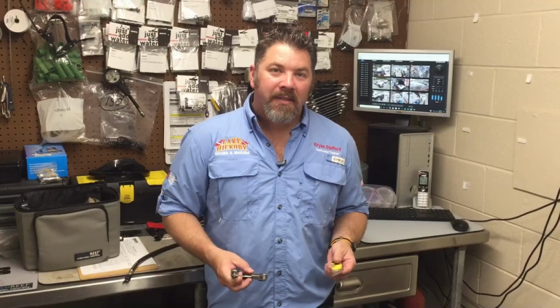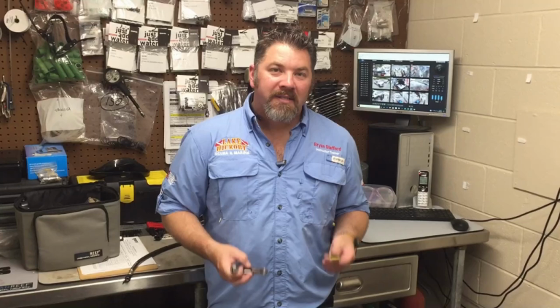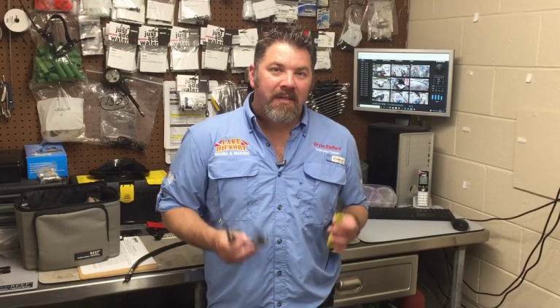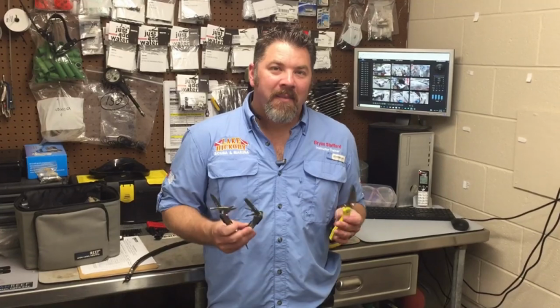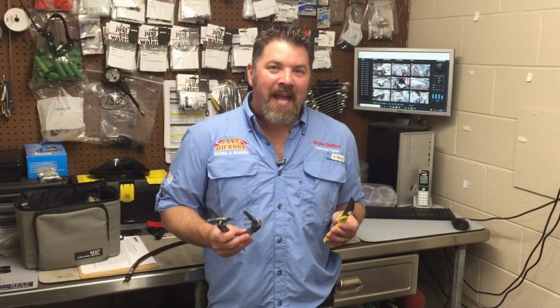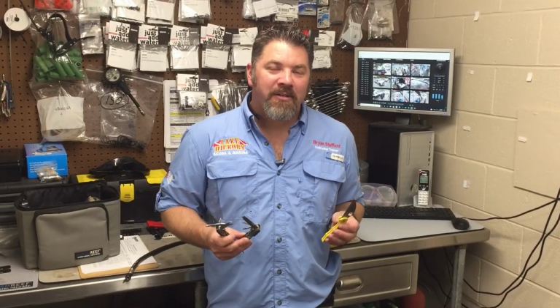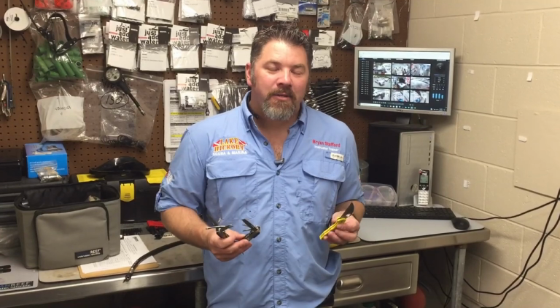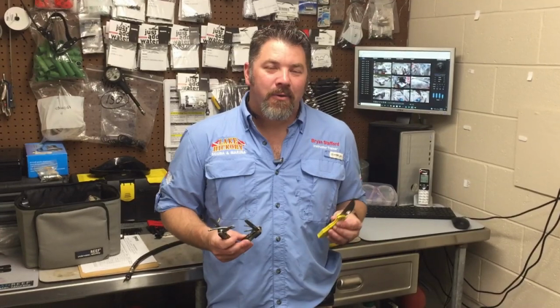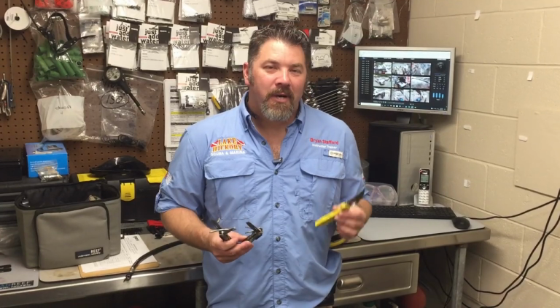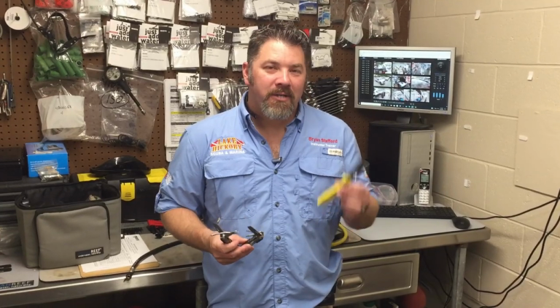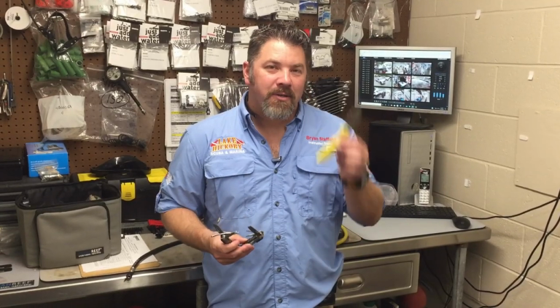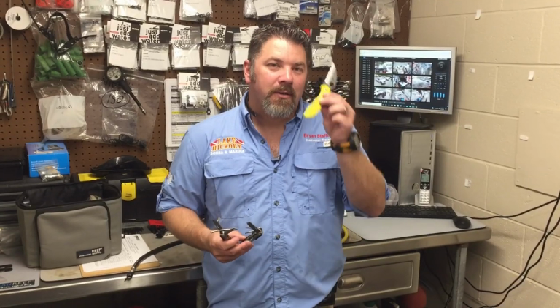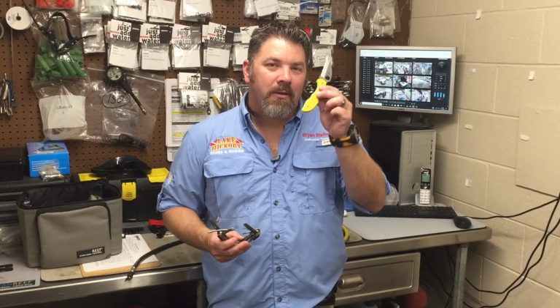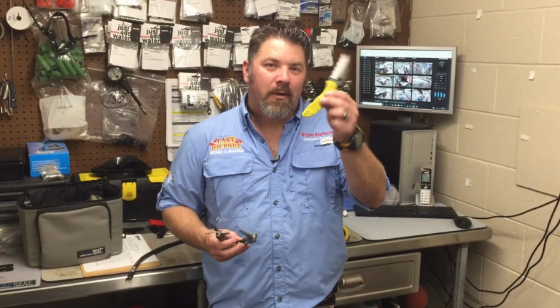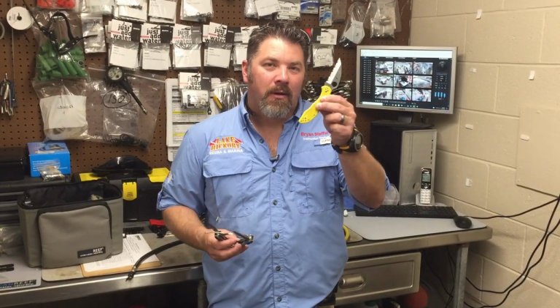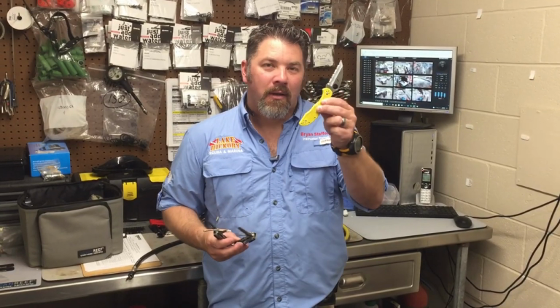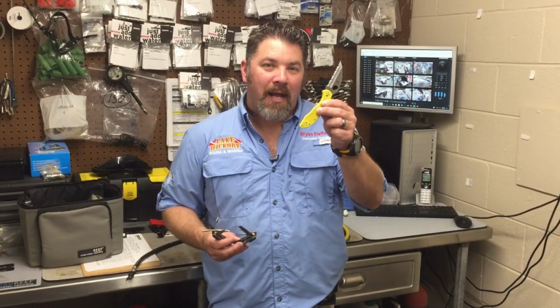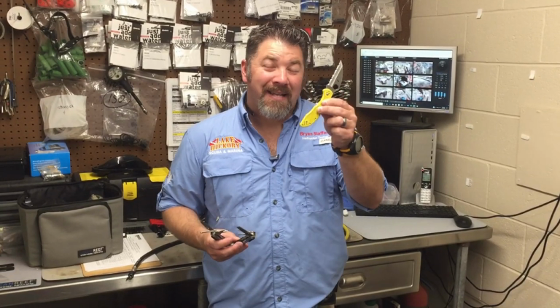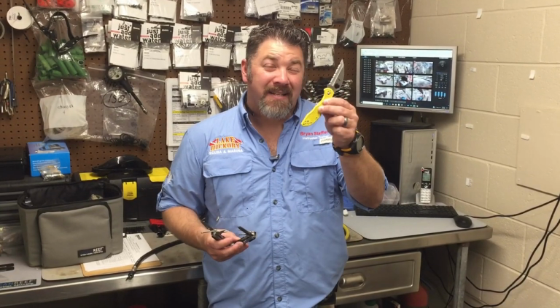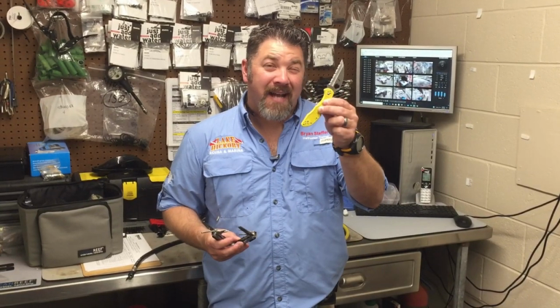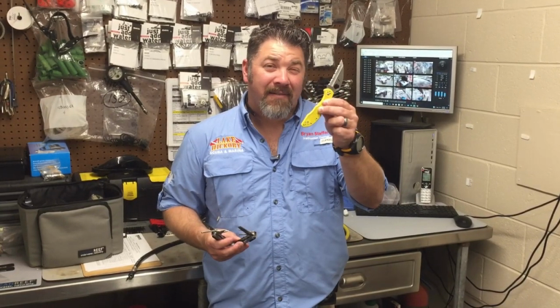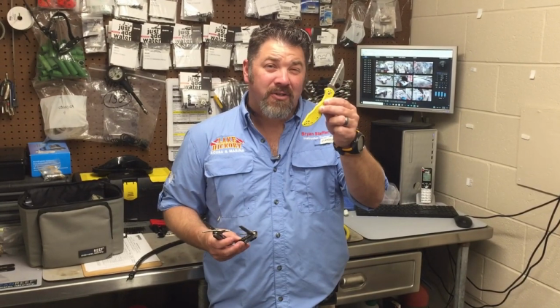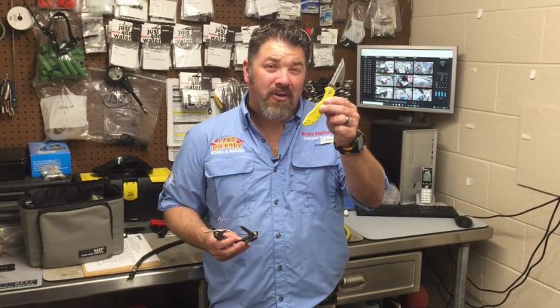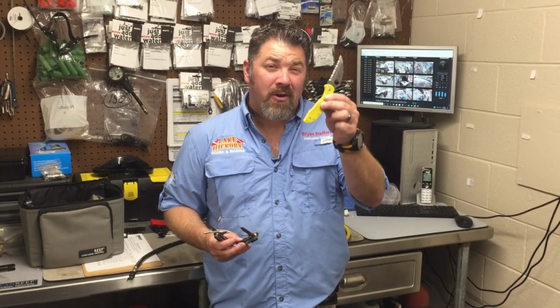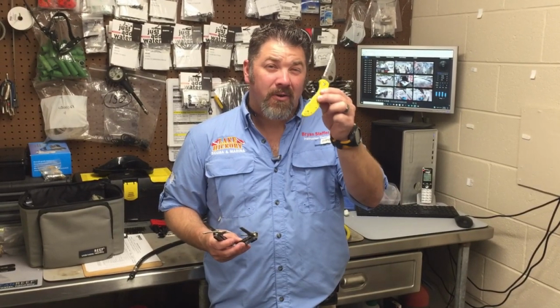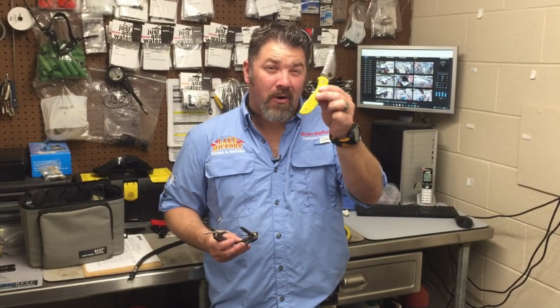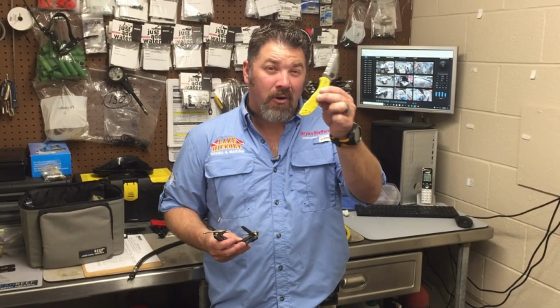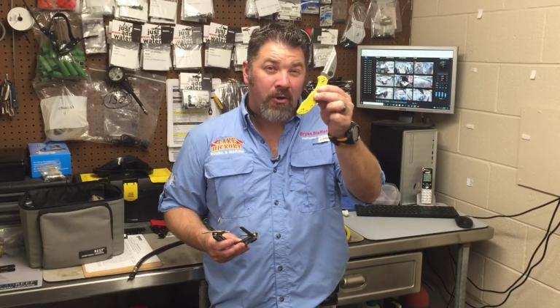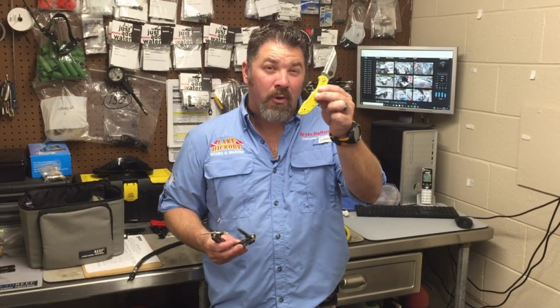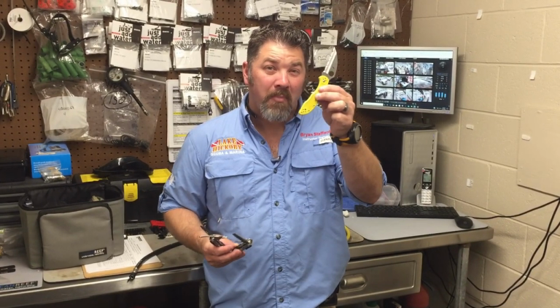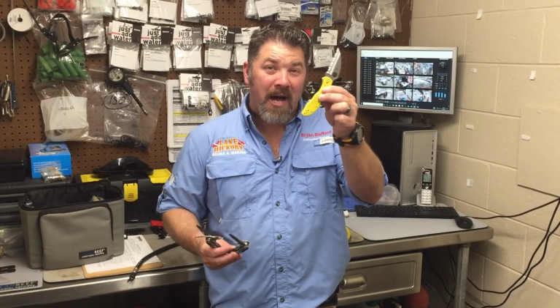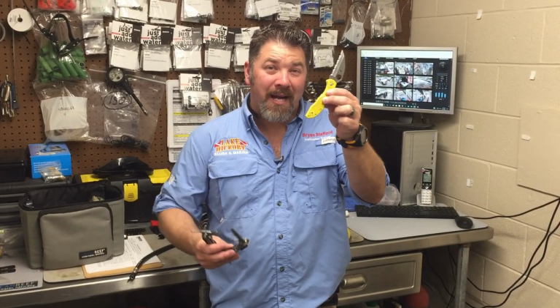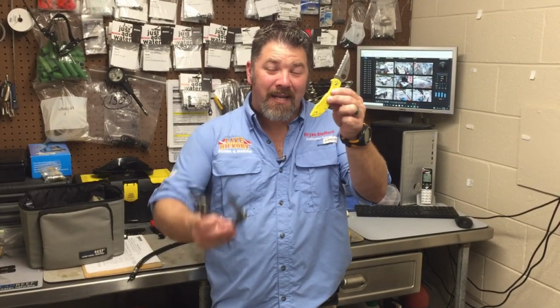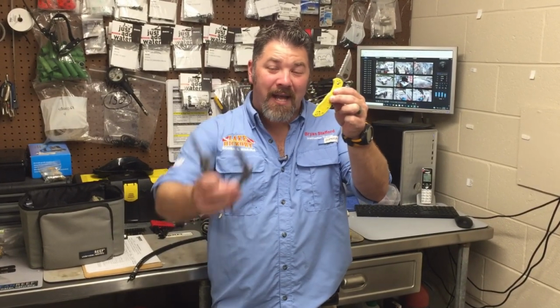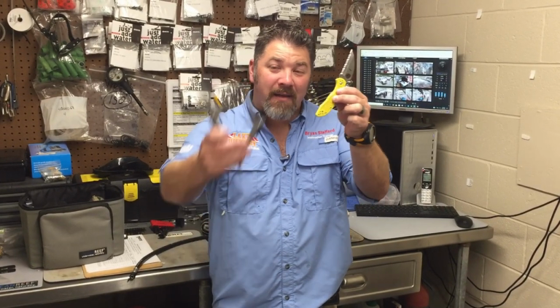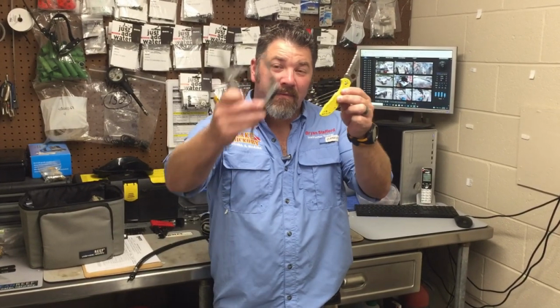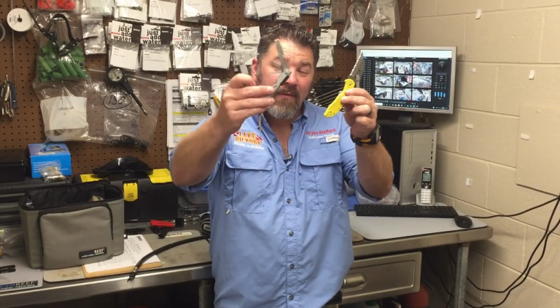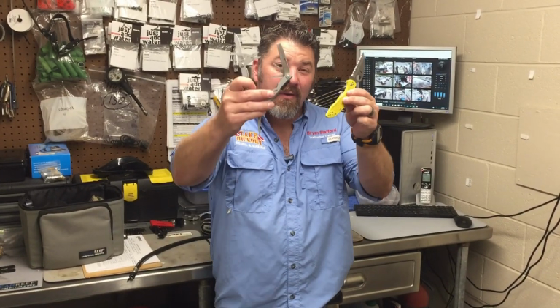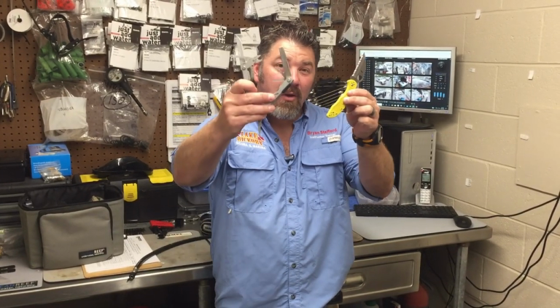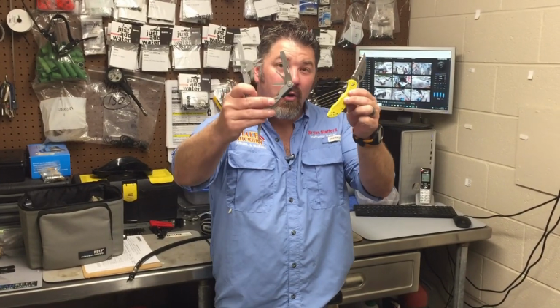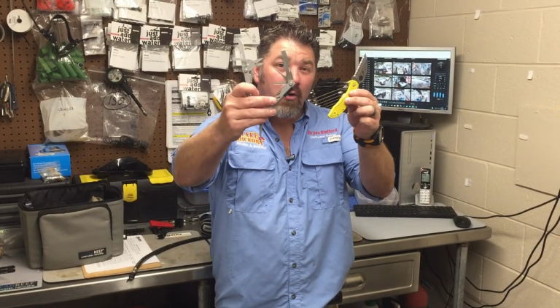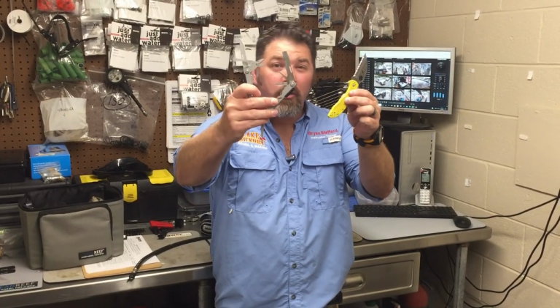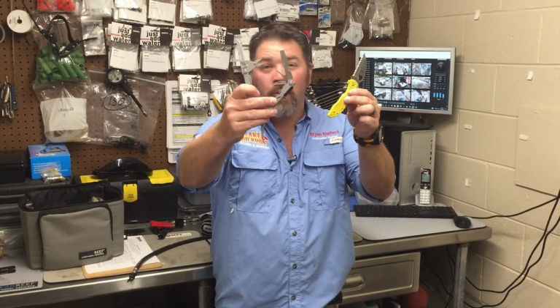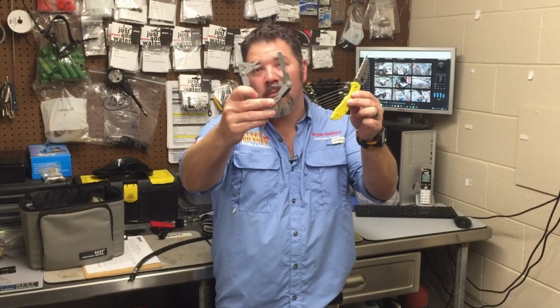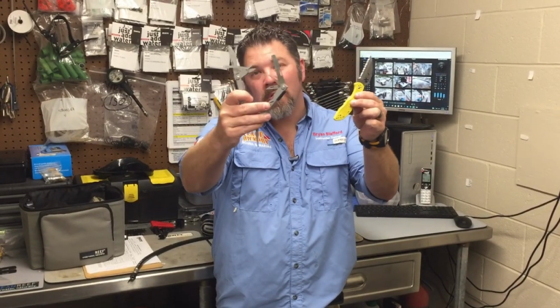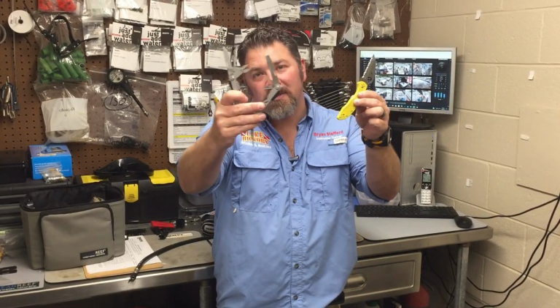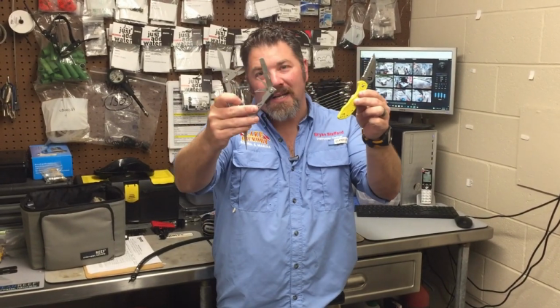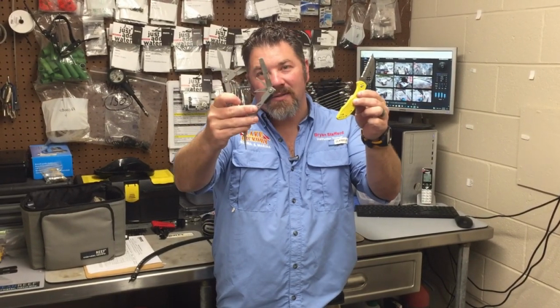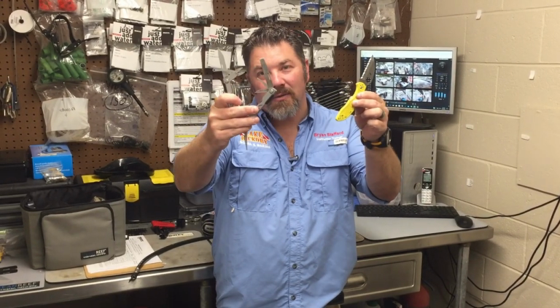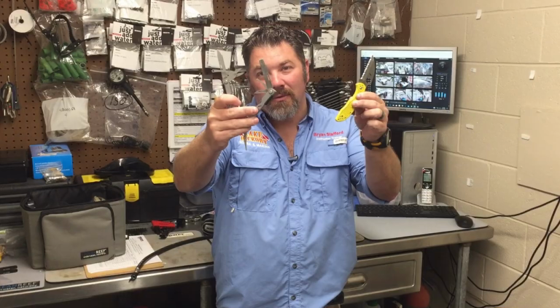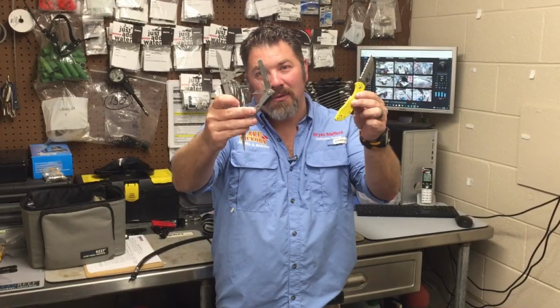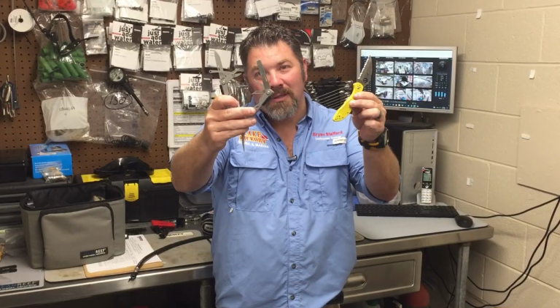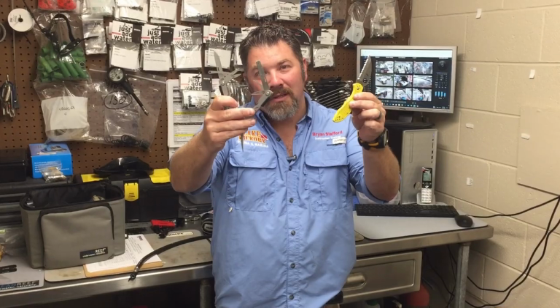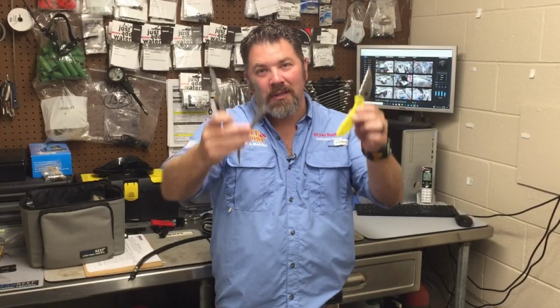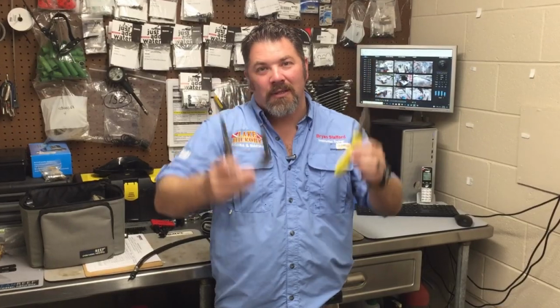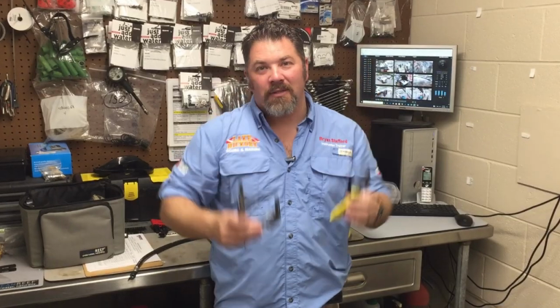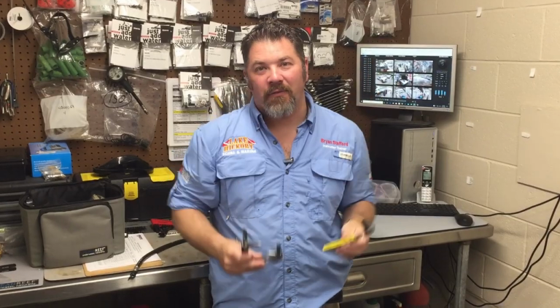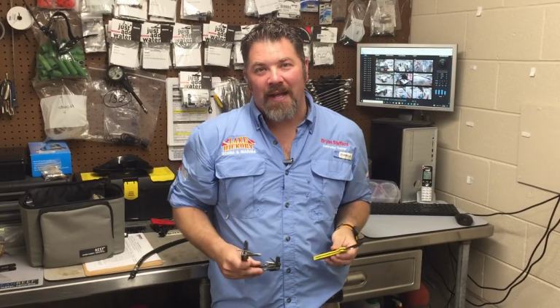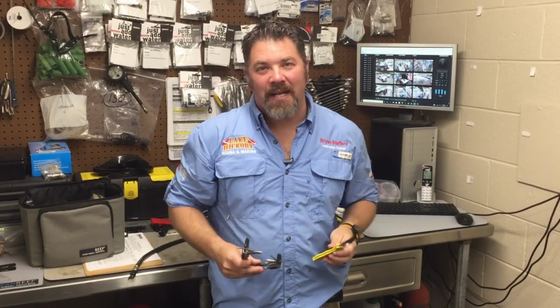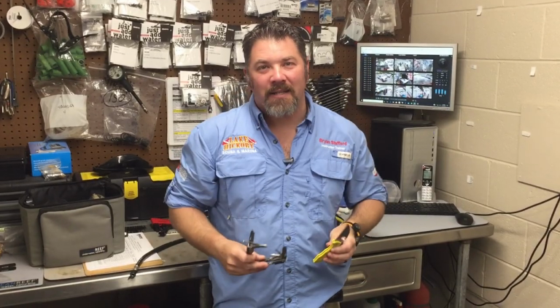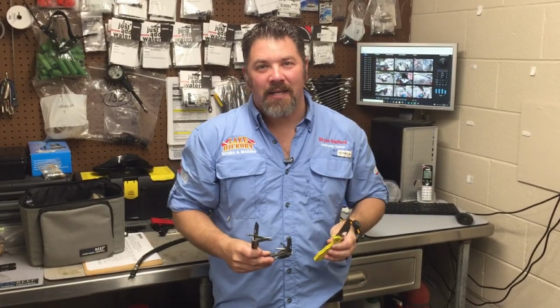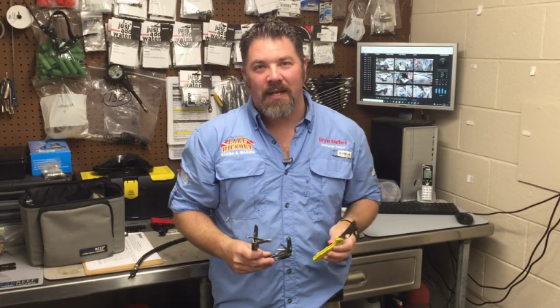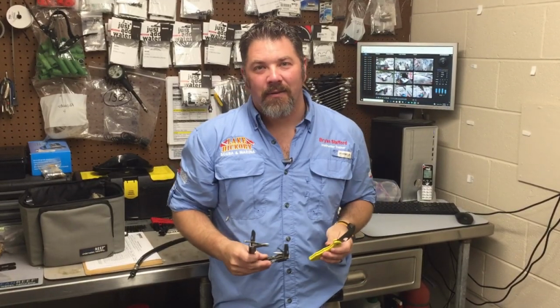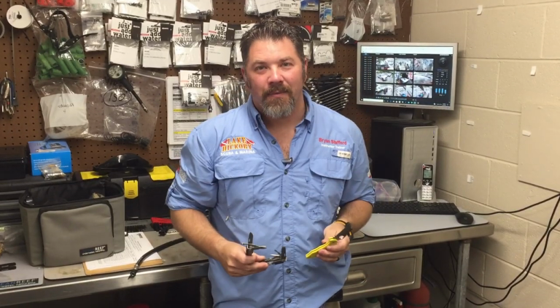So let me ask you a question. As a dive instructor, are you a pocket knife, or are you a multi-tool? Let's find out together.